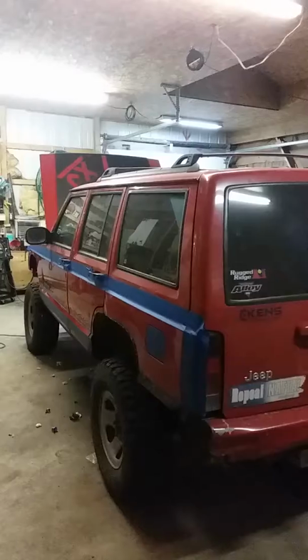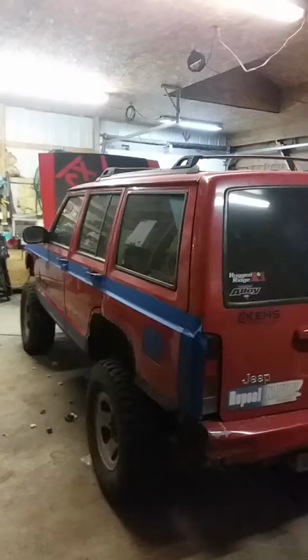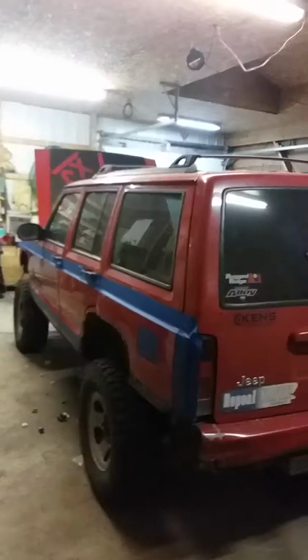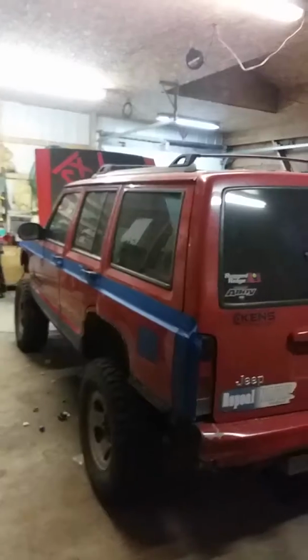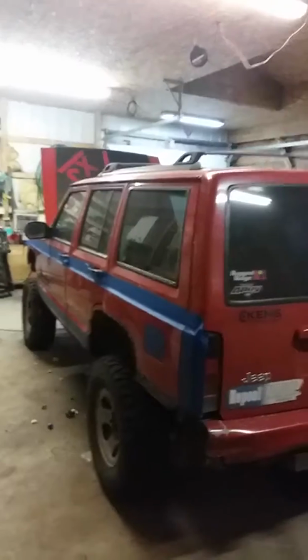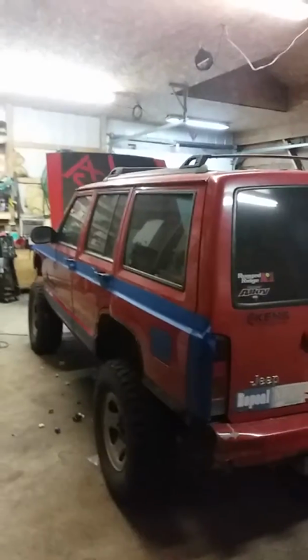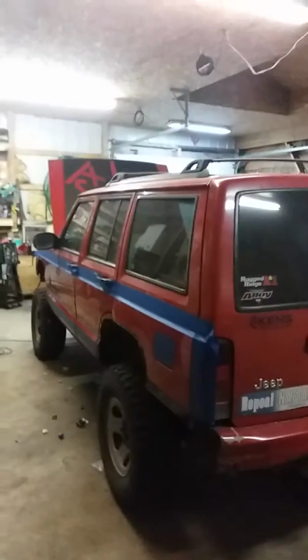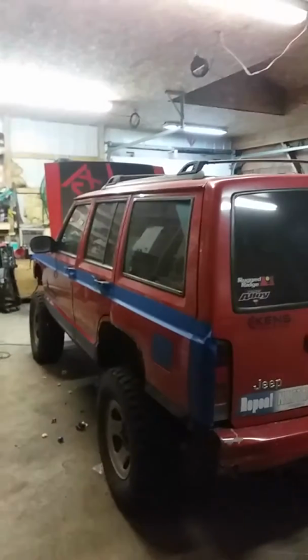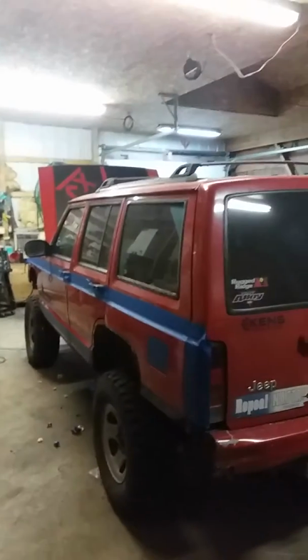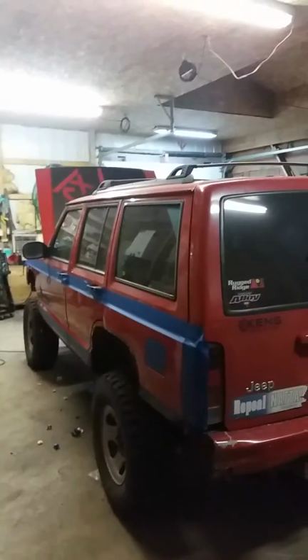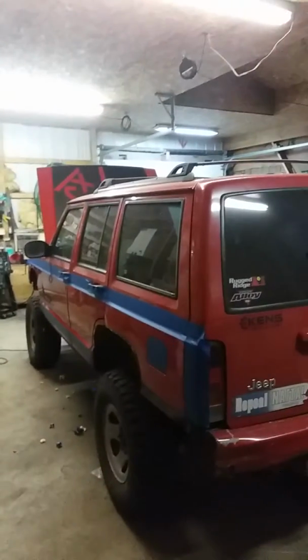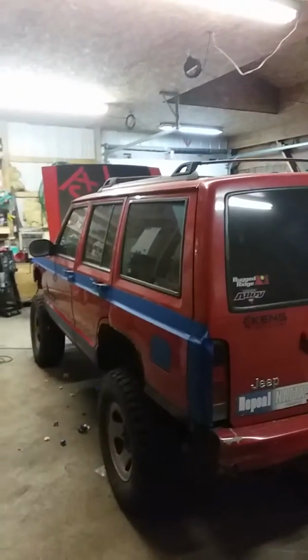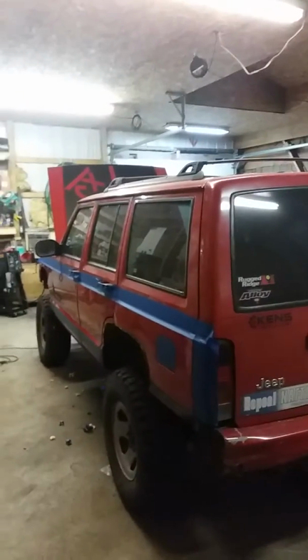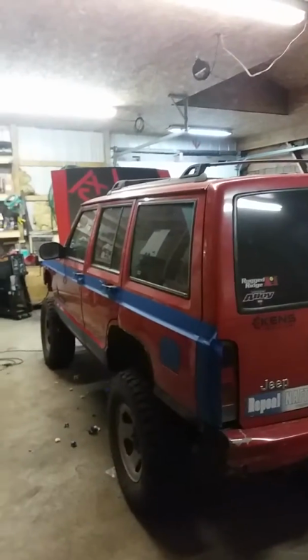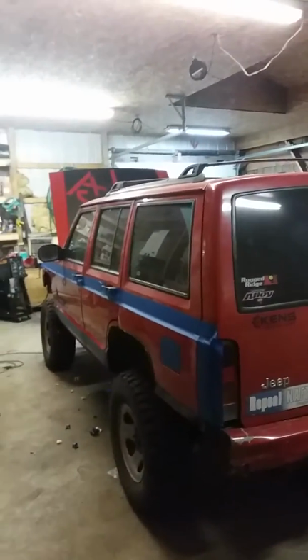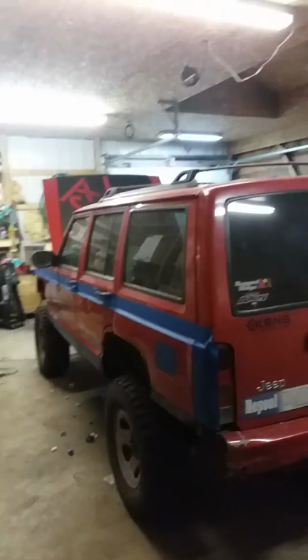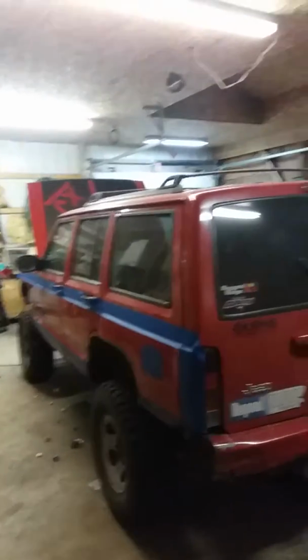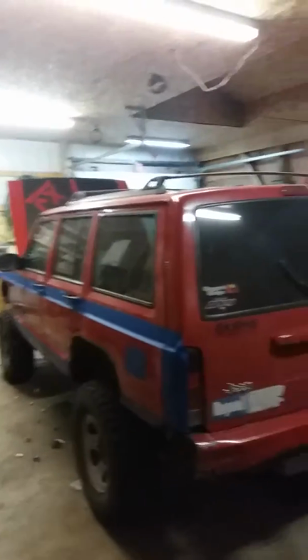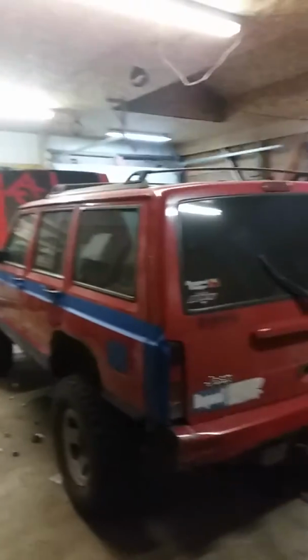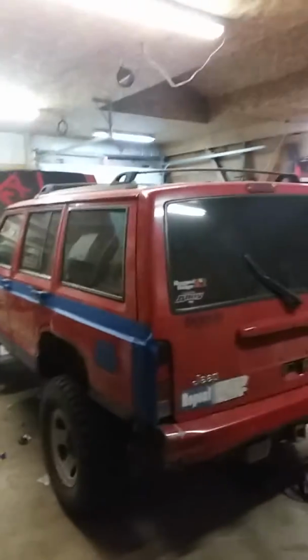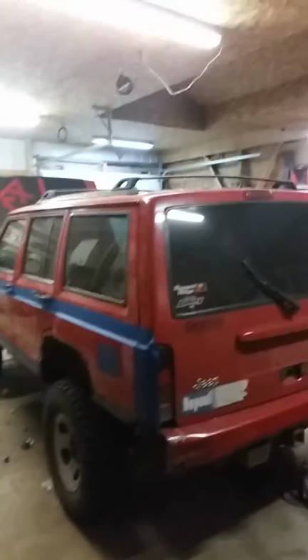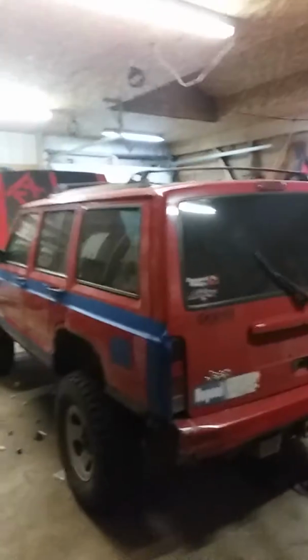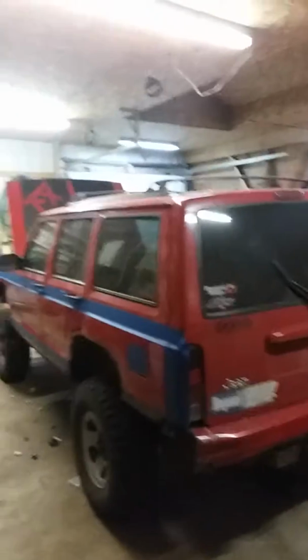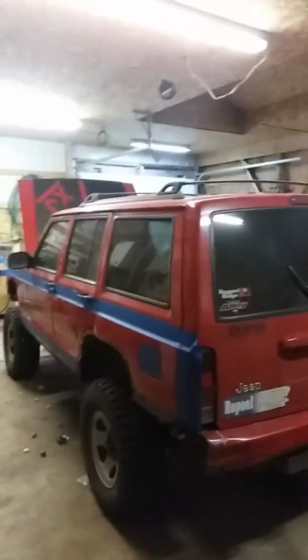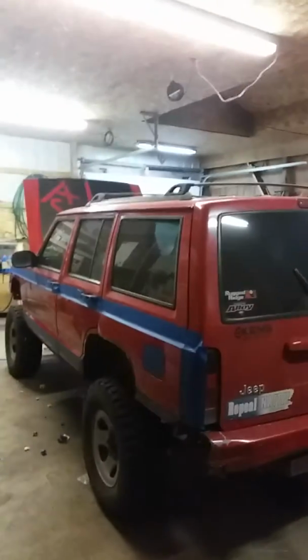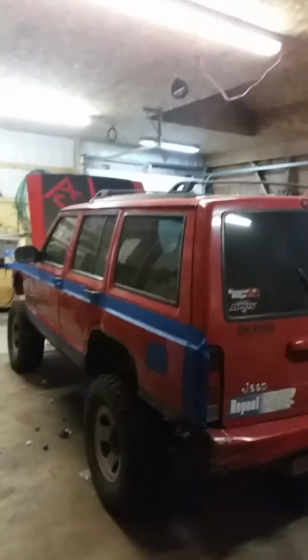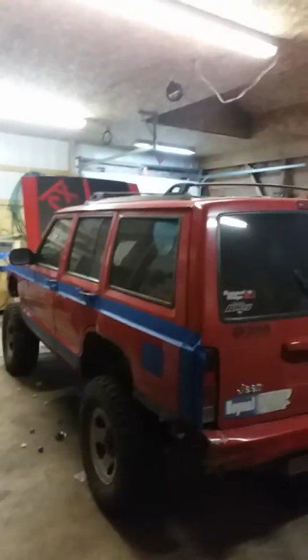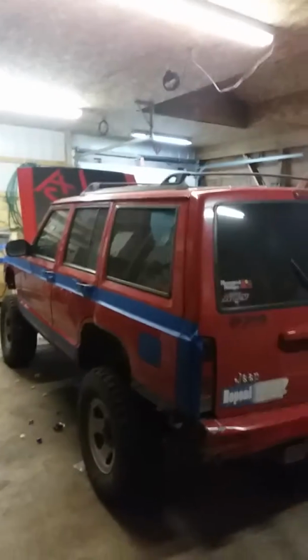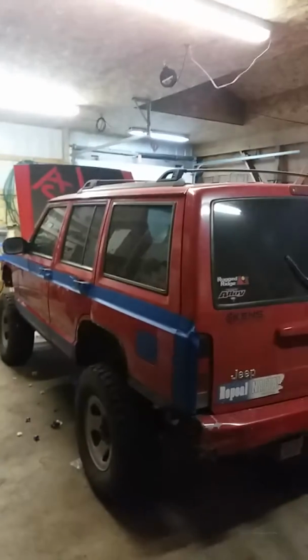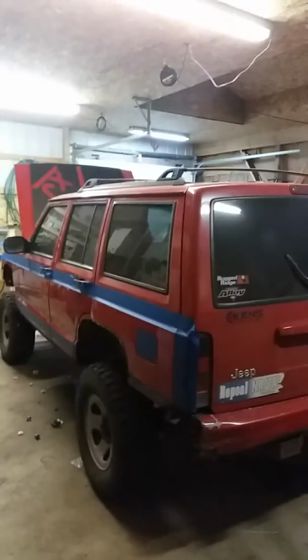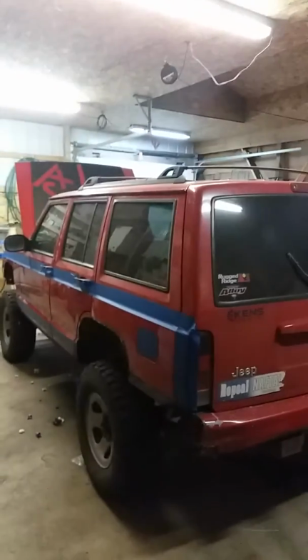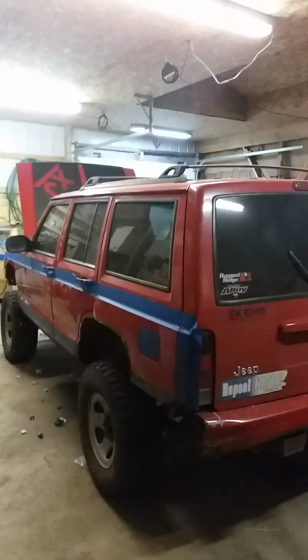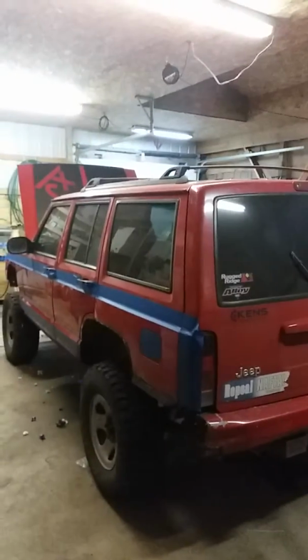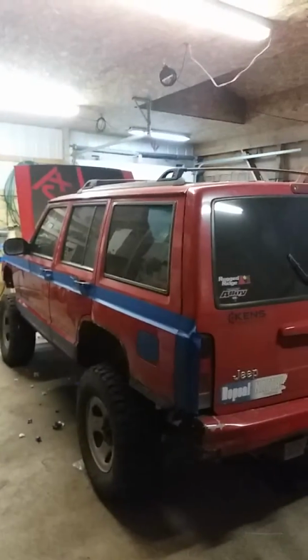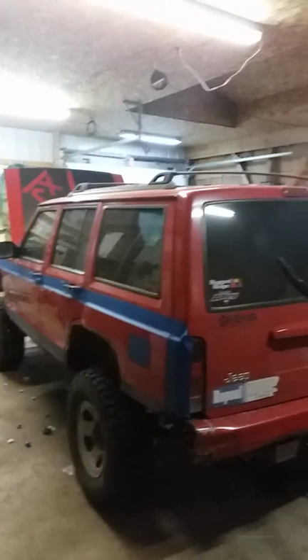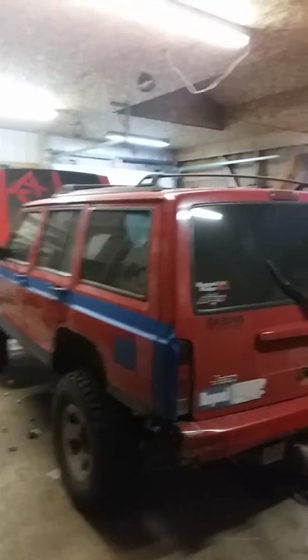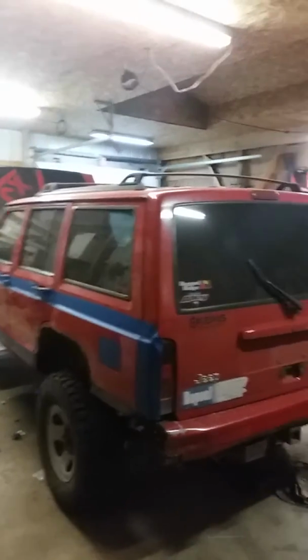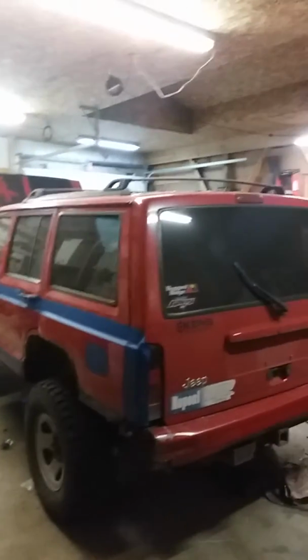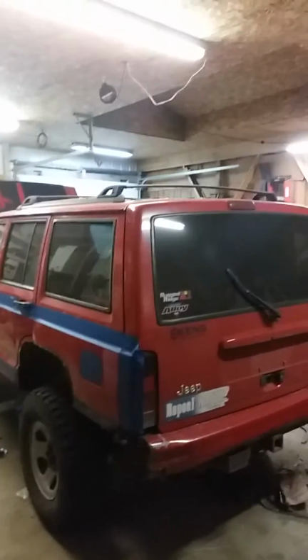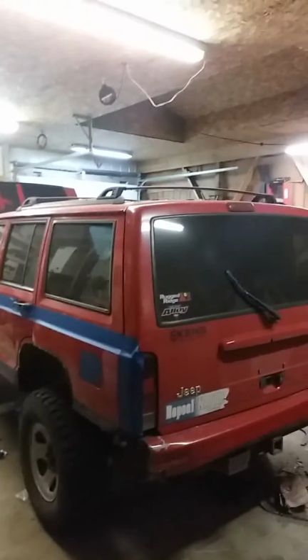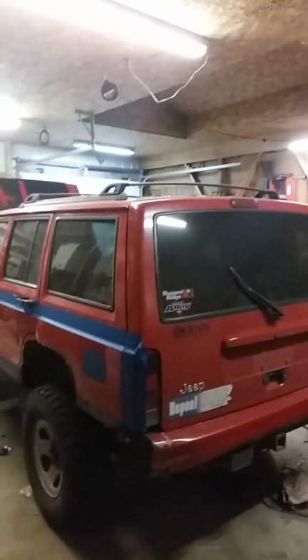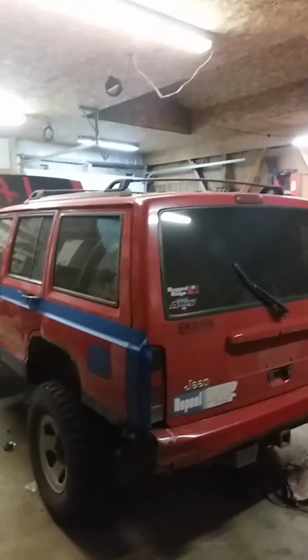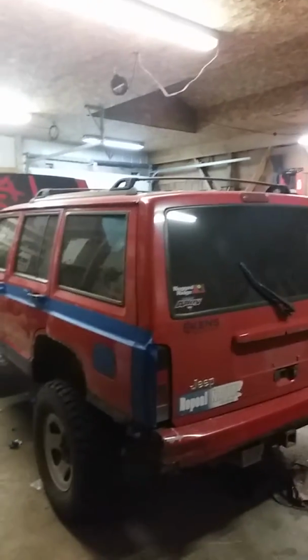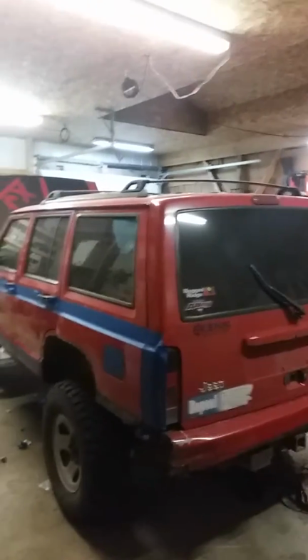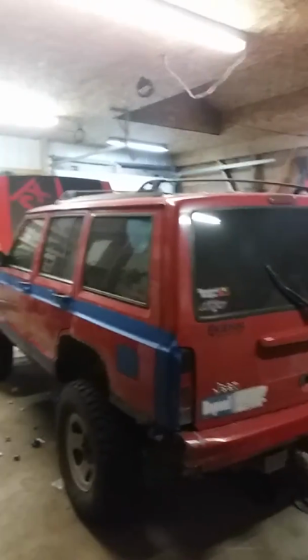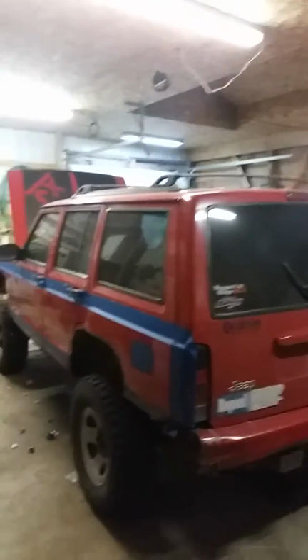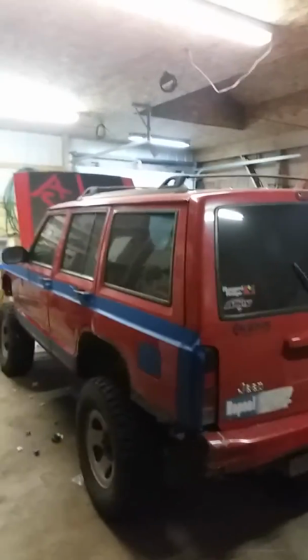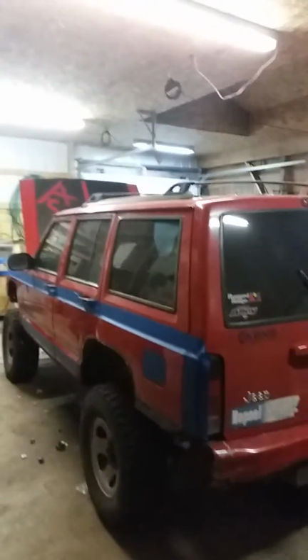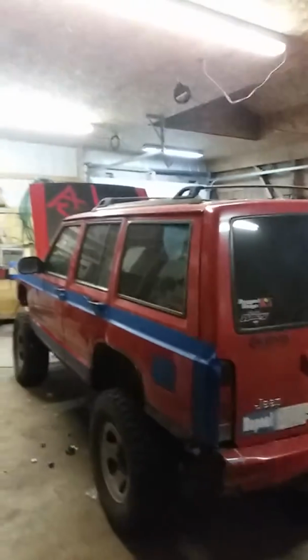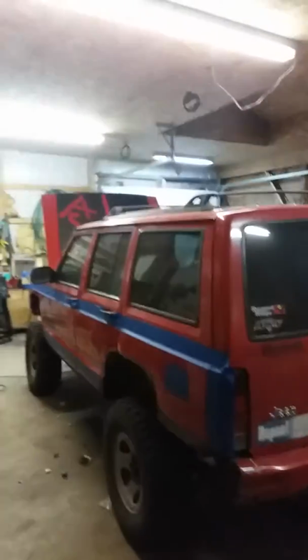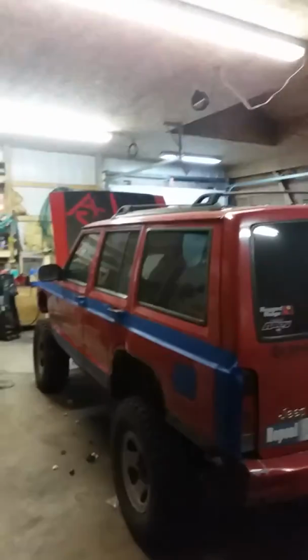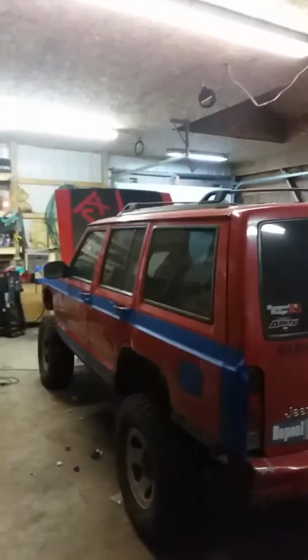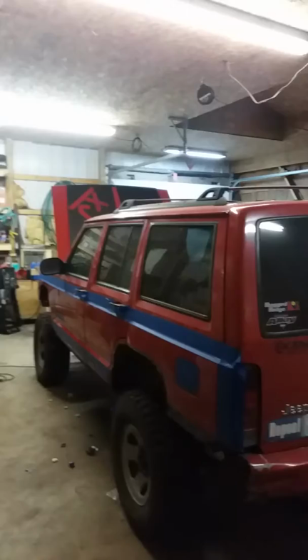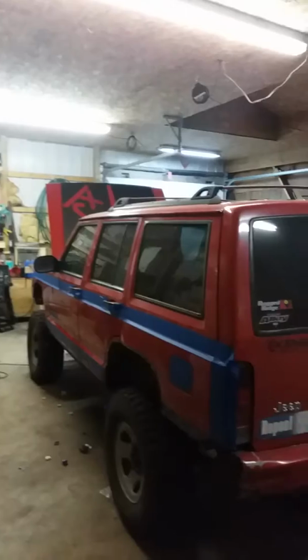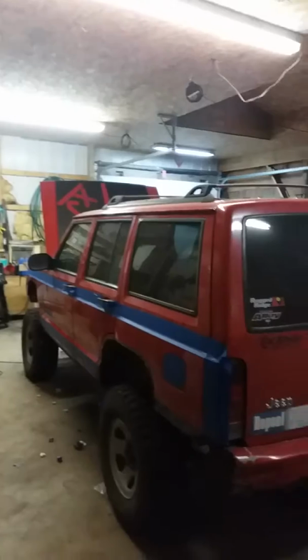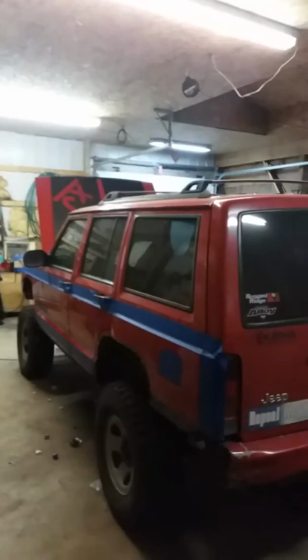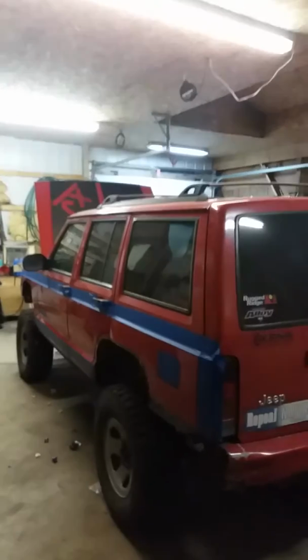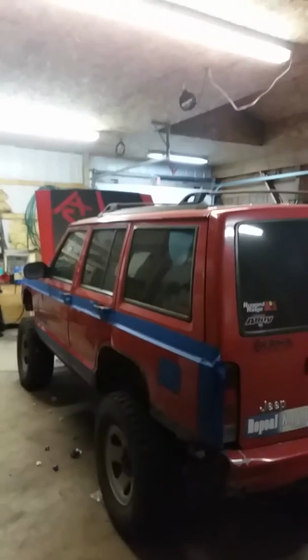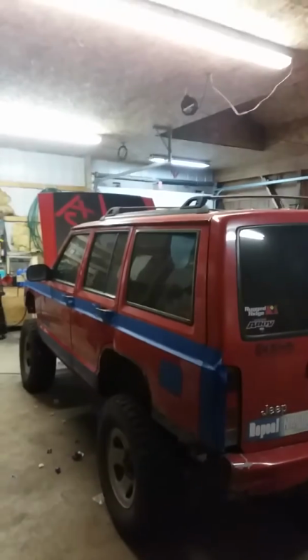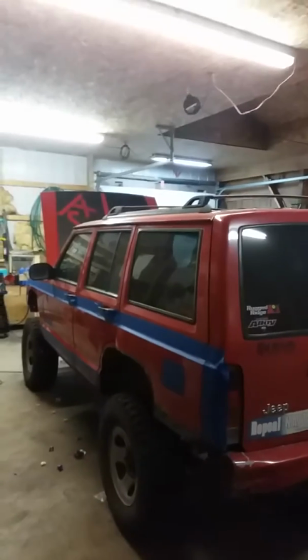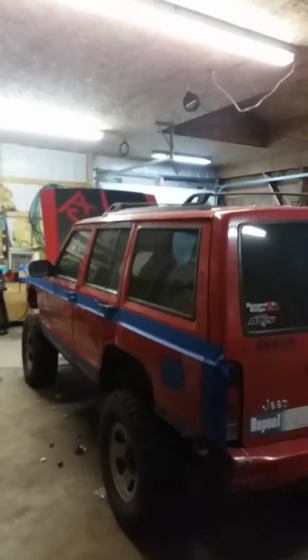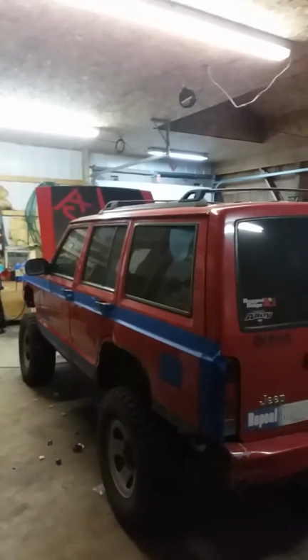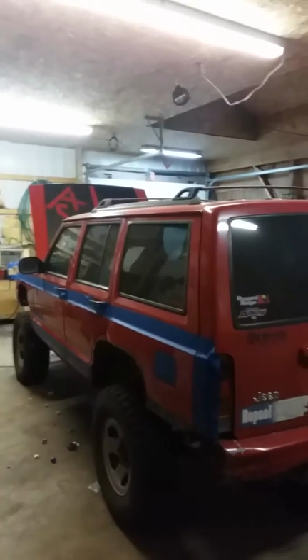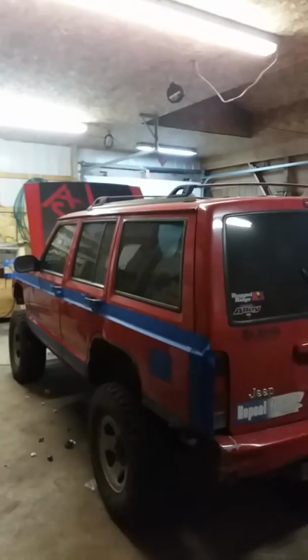Hi, this is Robert from Northern Michigan XJs. This is my 99 Jeep Cherokee.